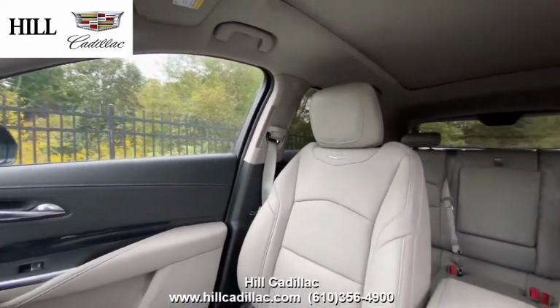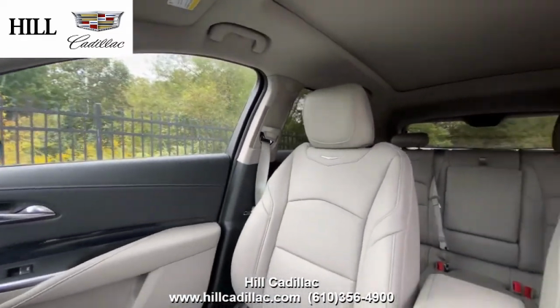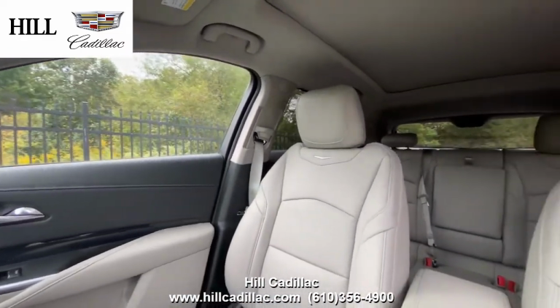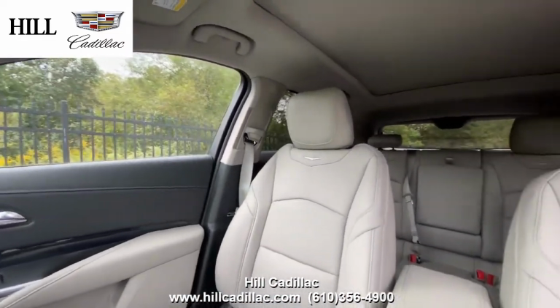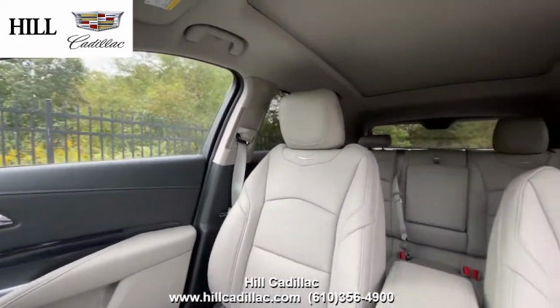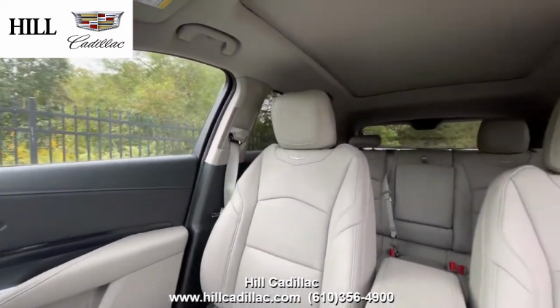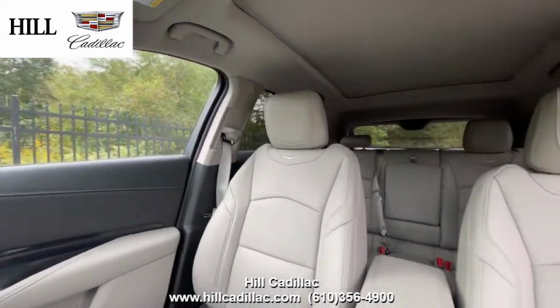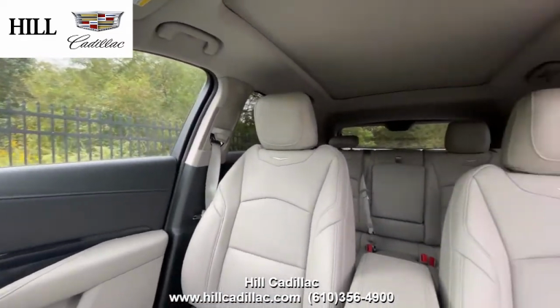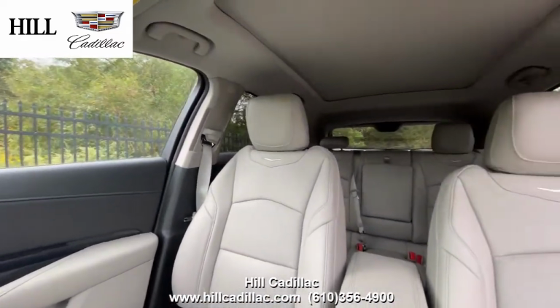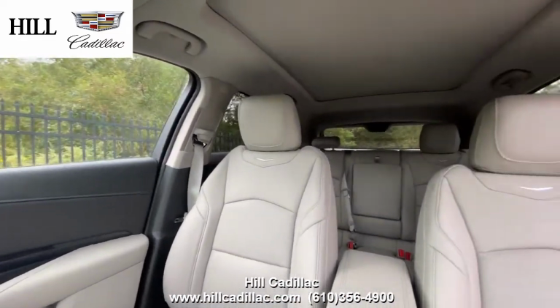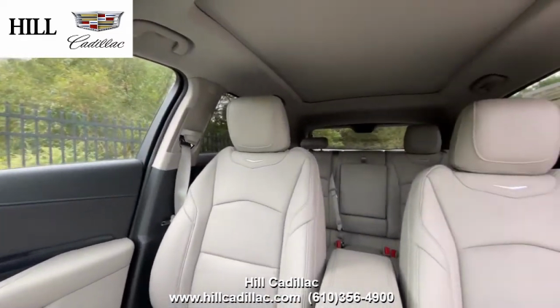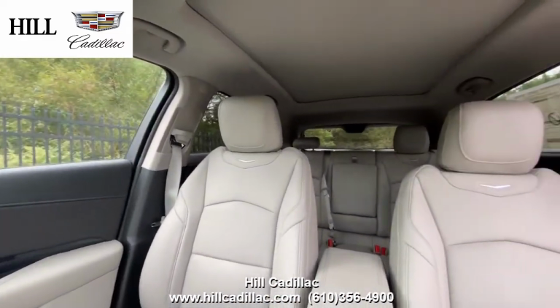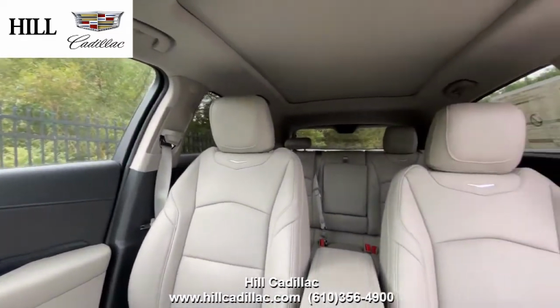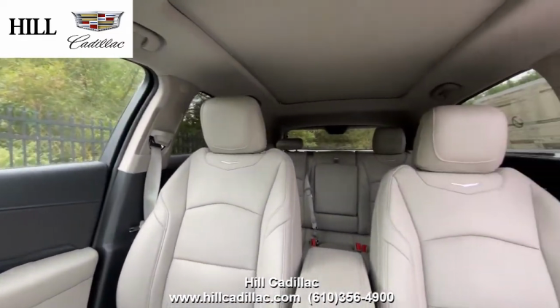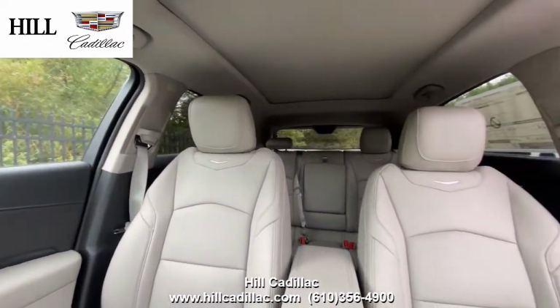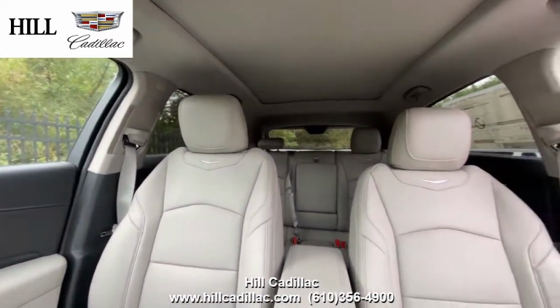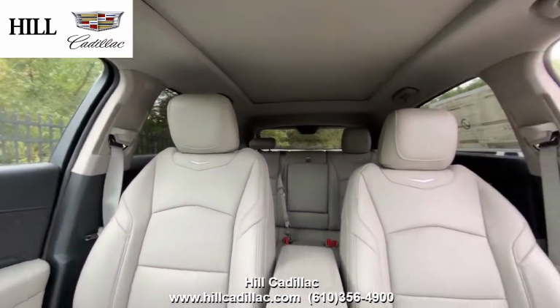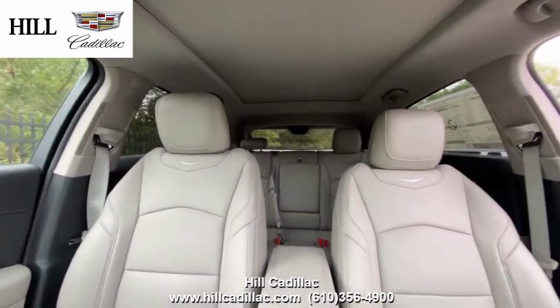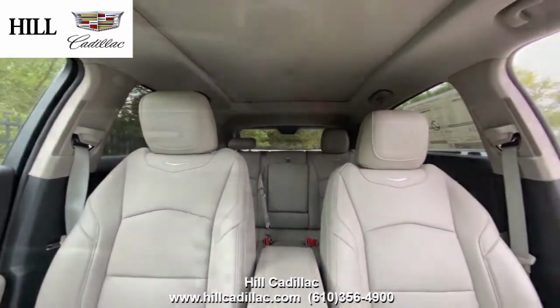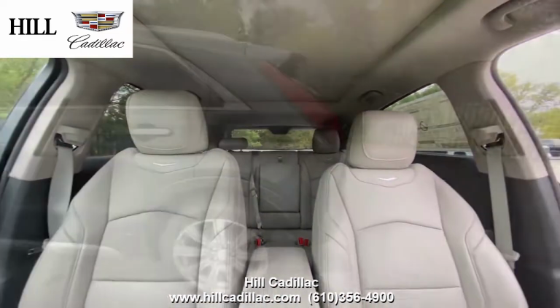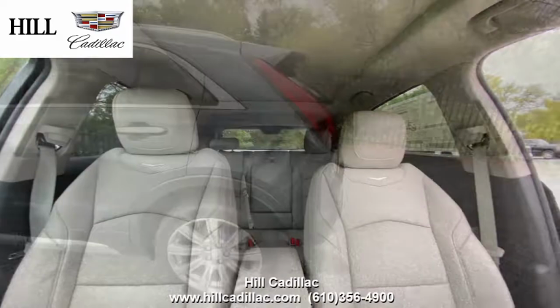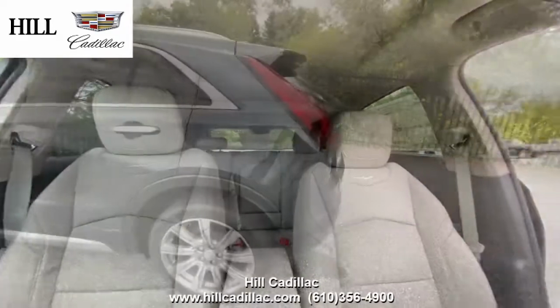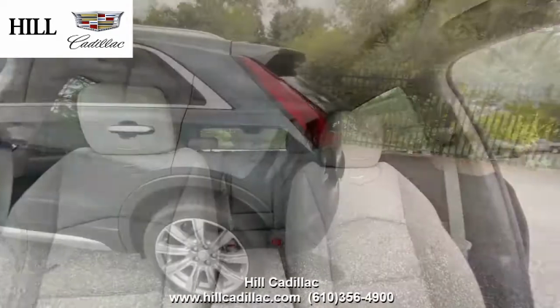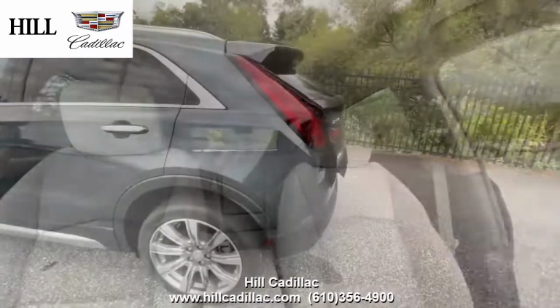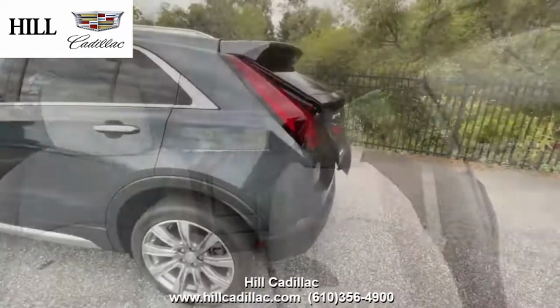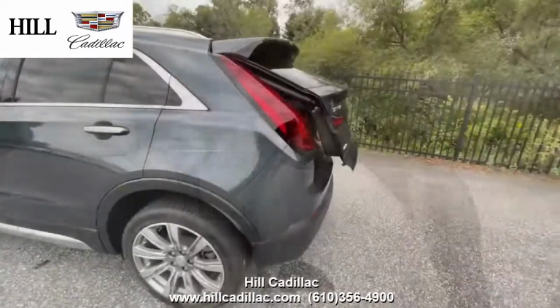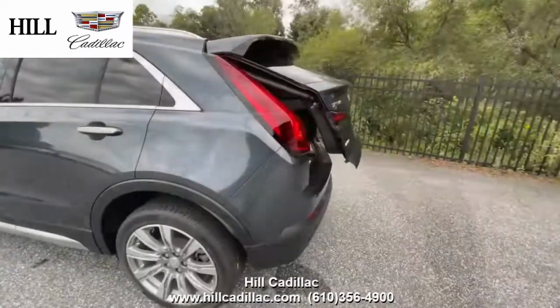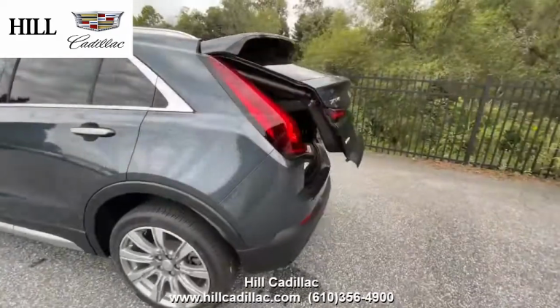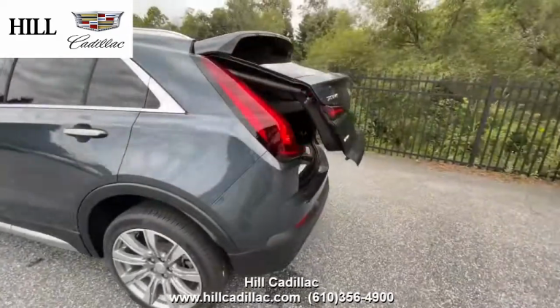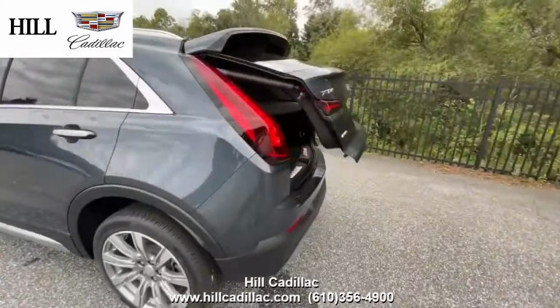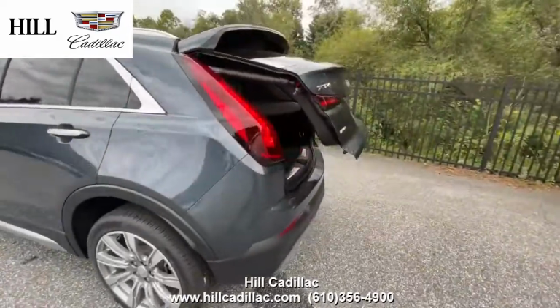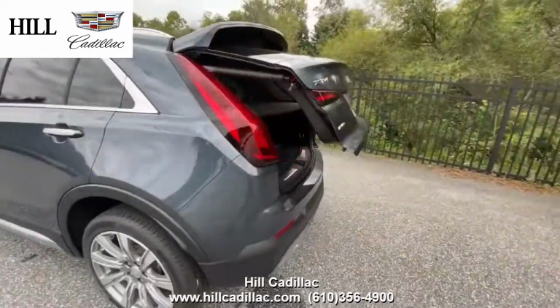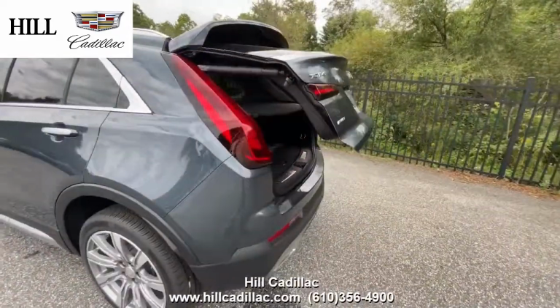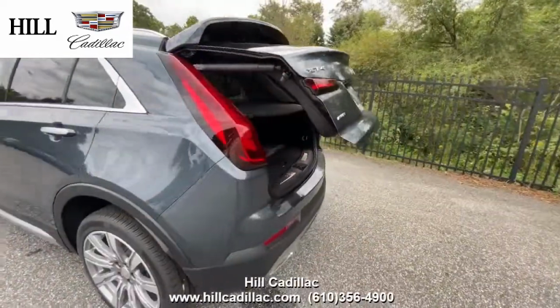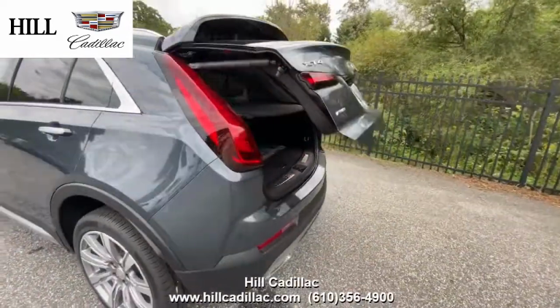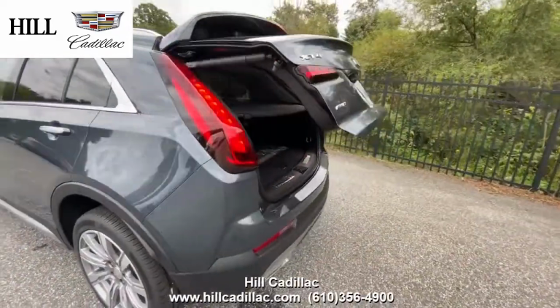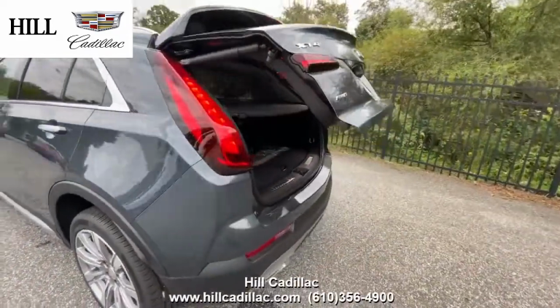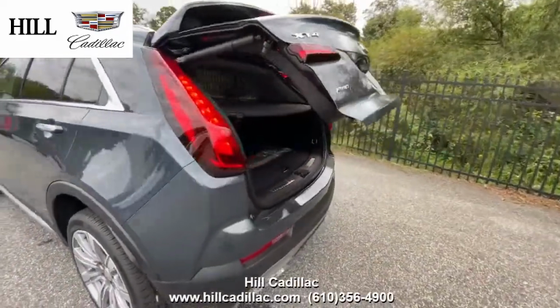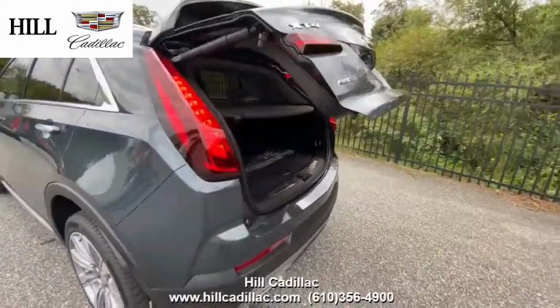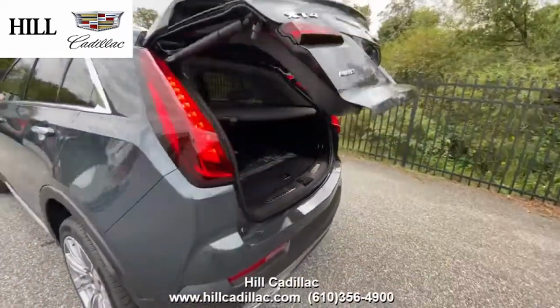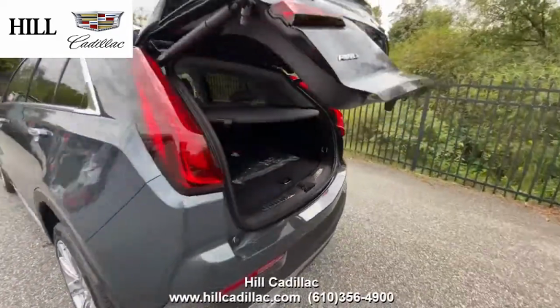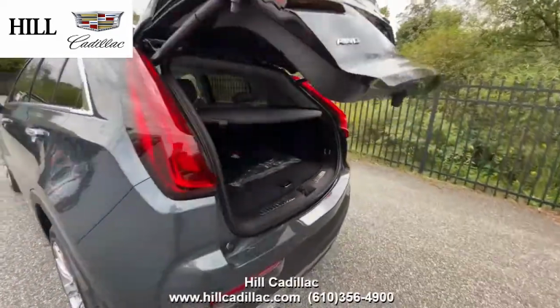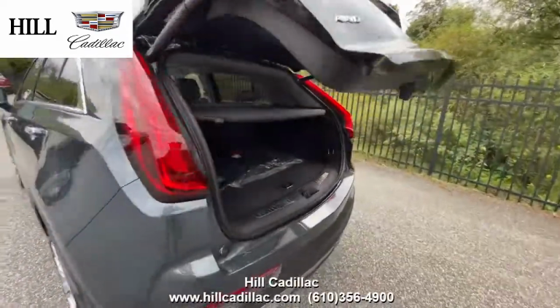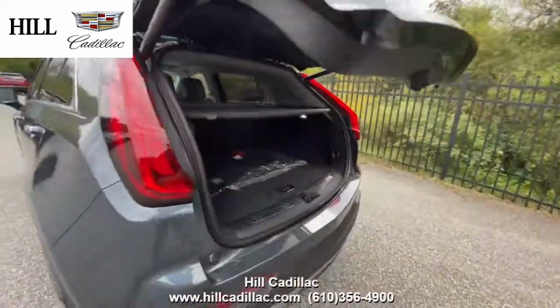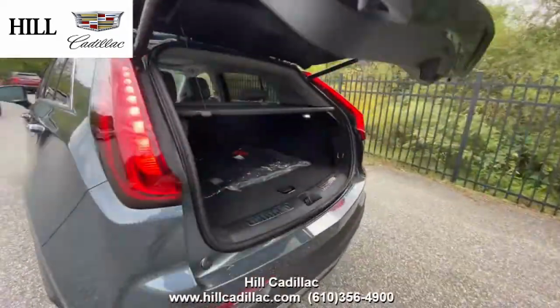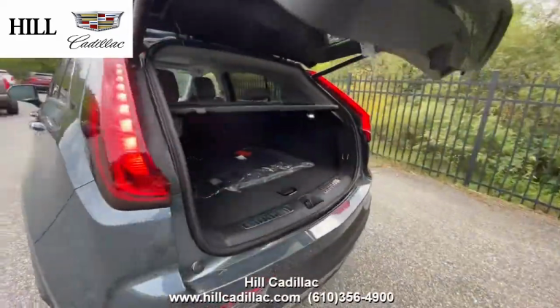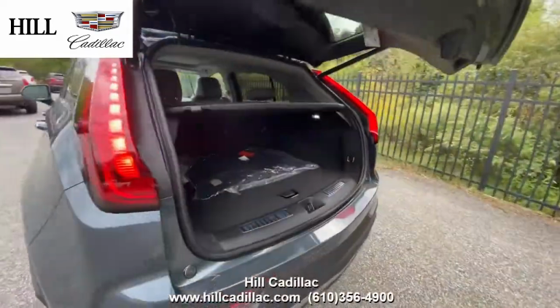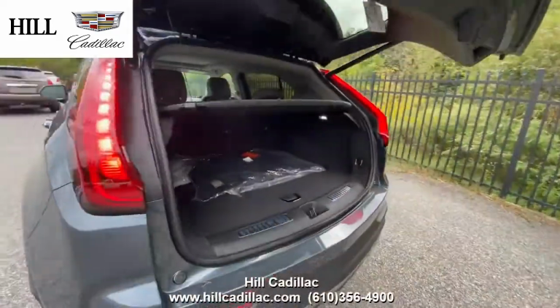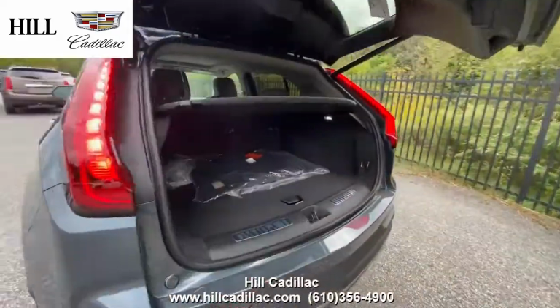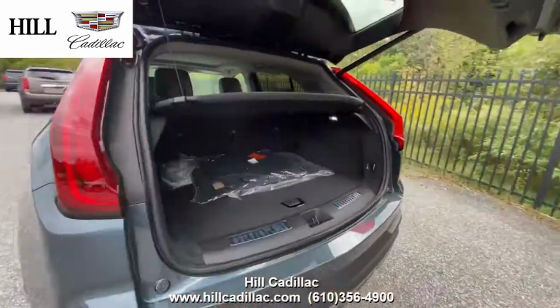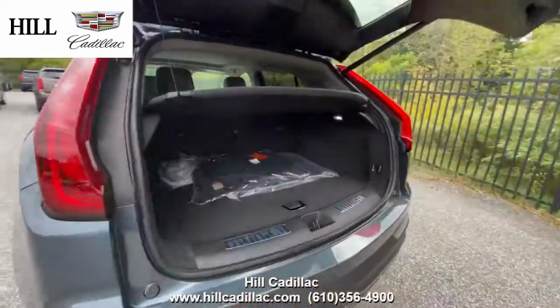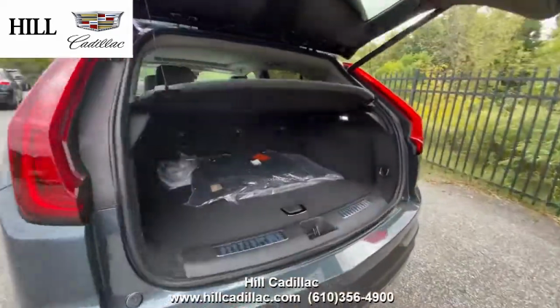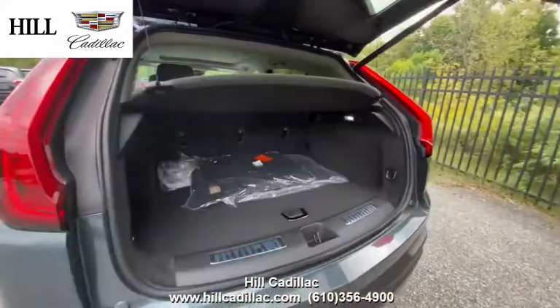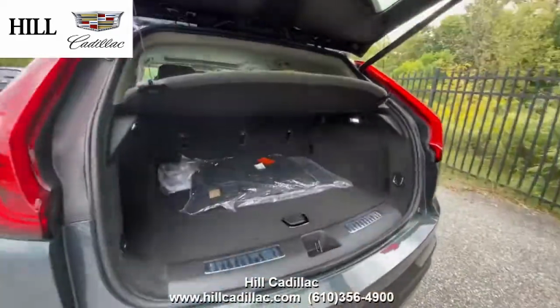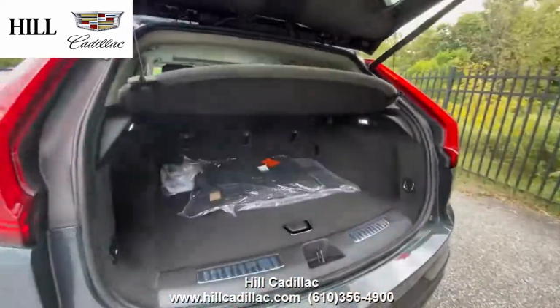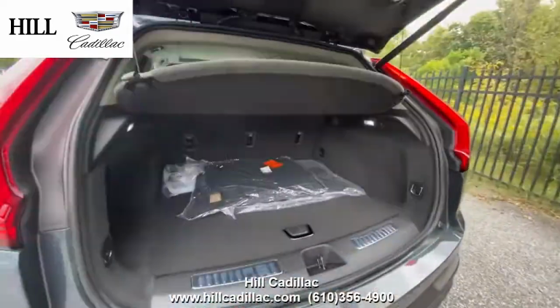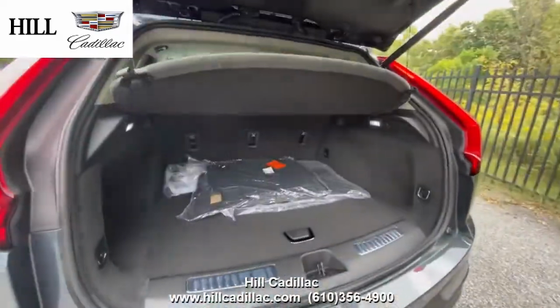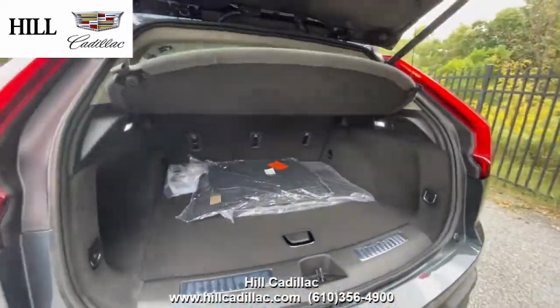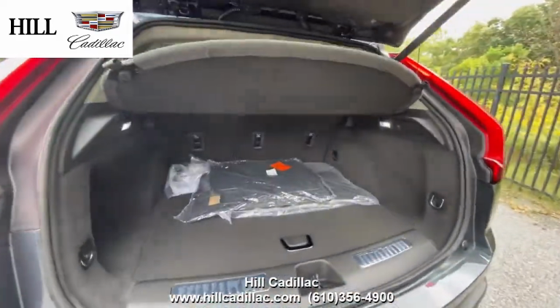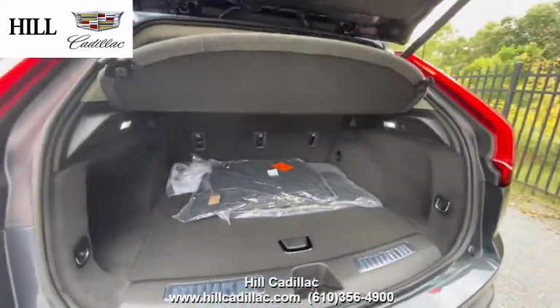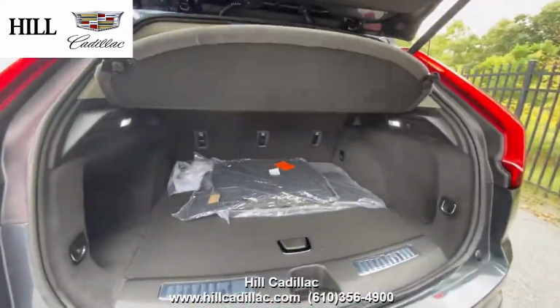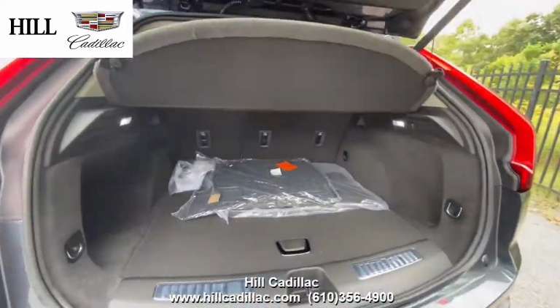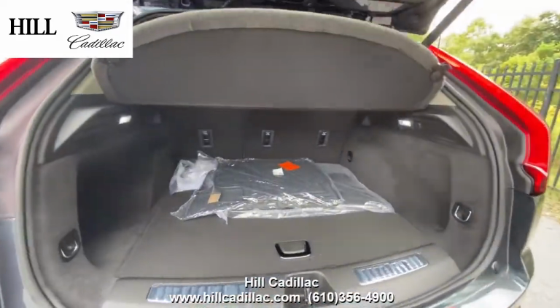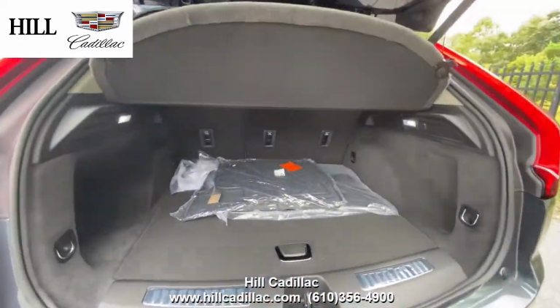This car also has safety features such as side blind alert, and automatic emergency braking to keep you driving confidently.